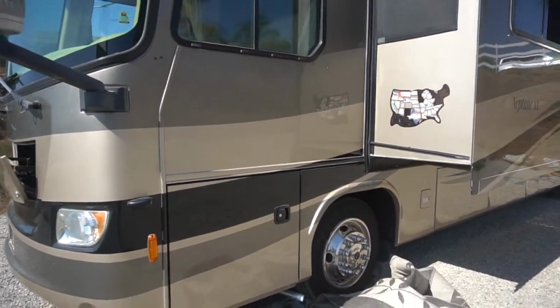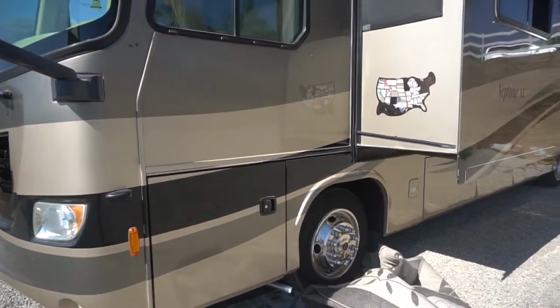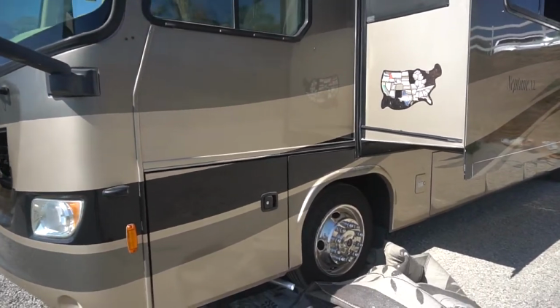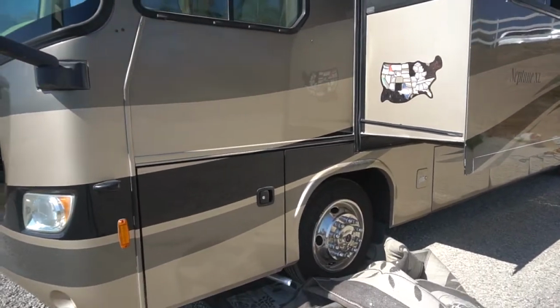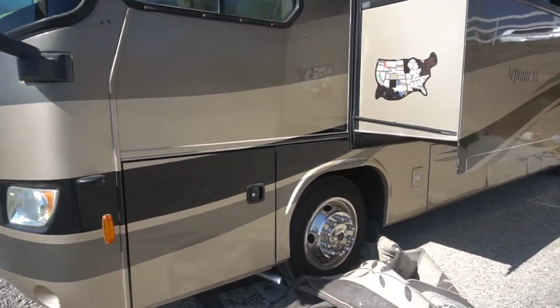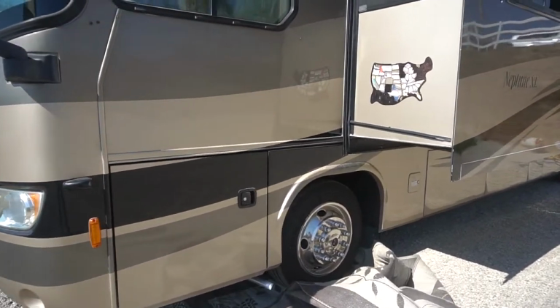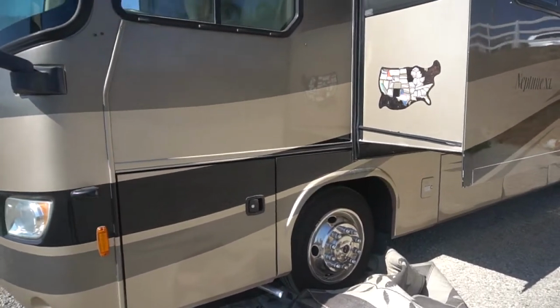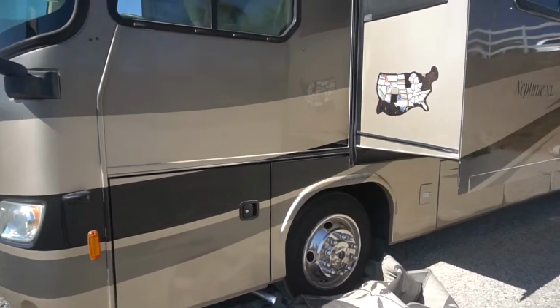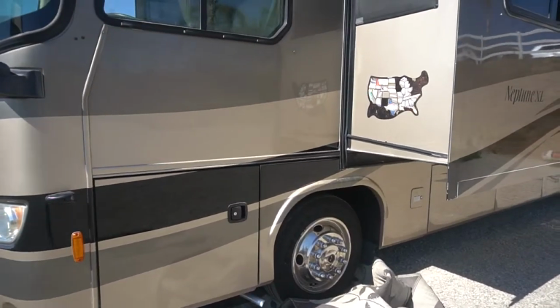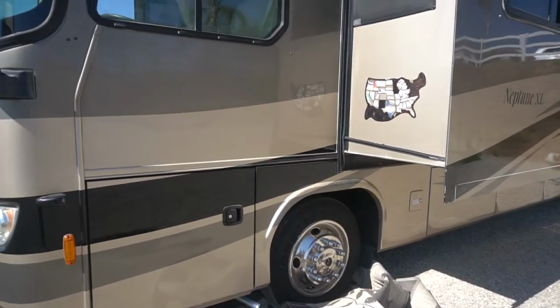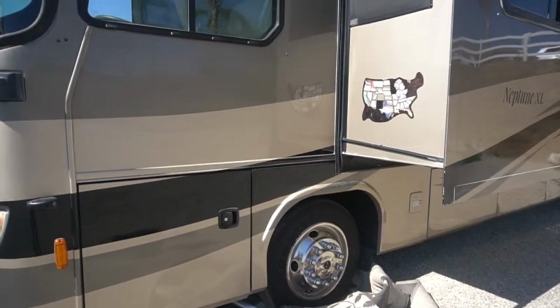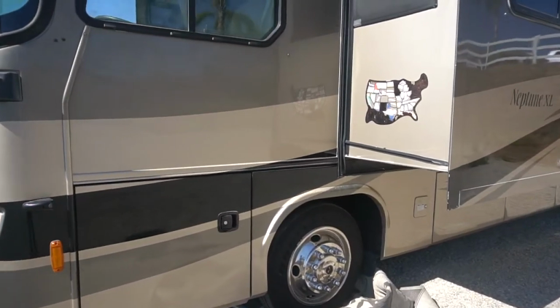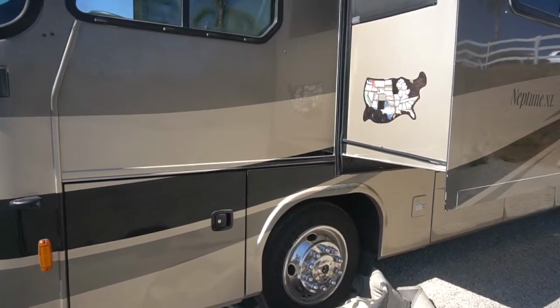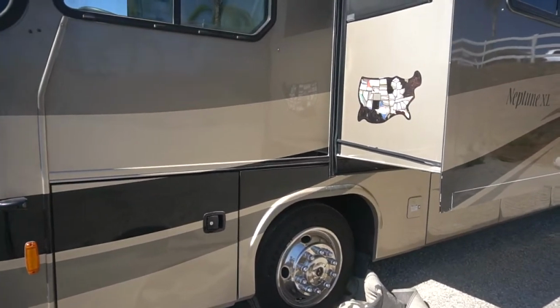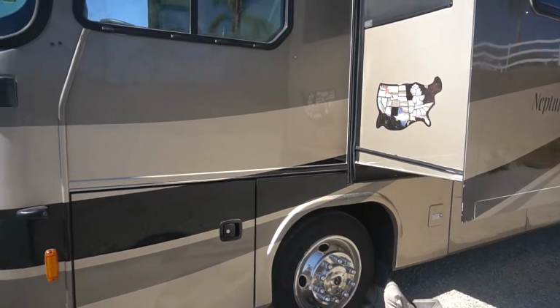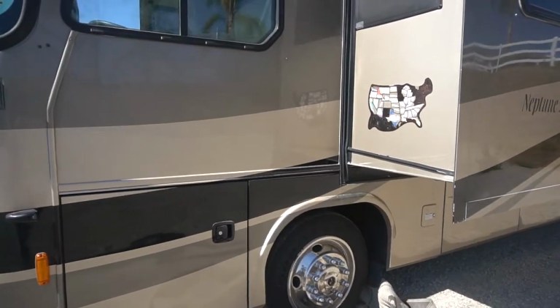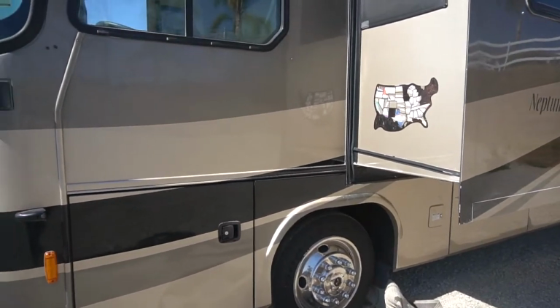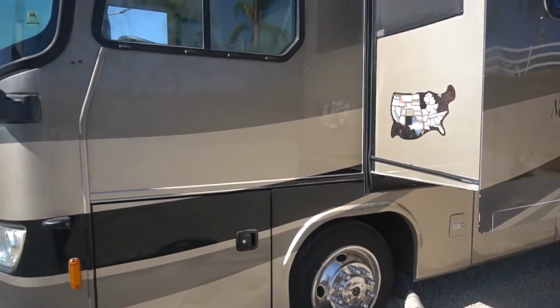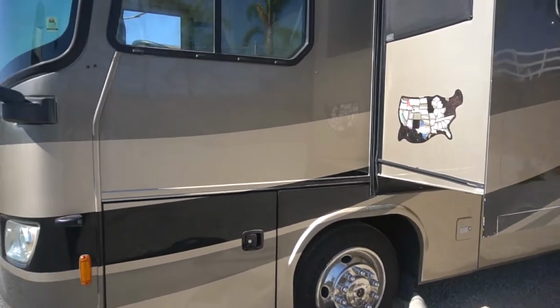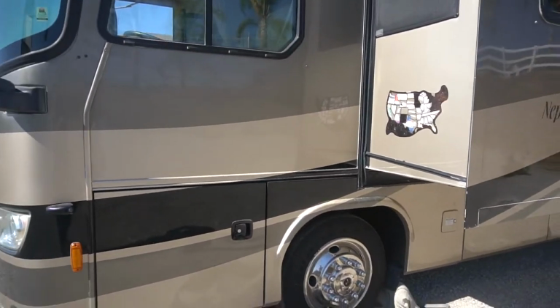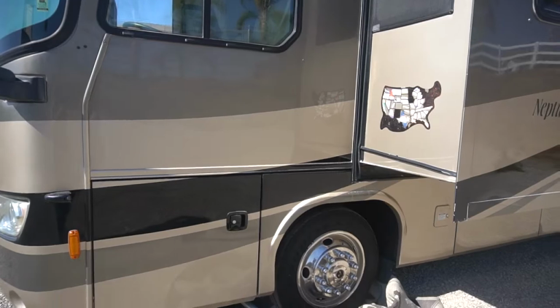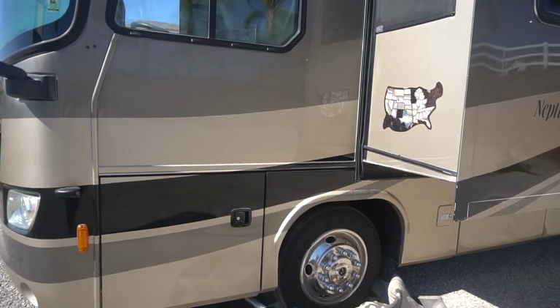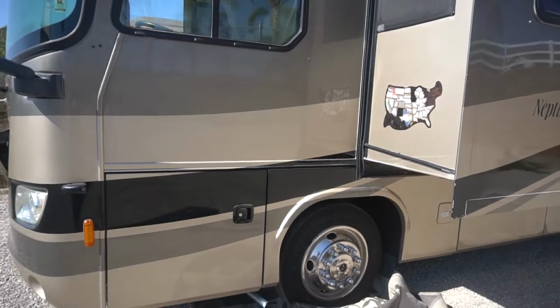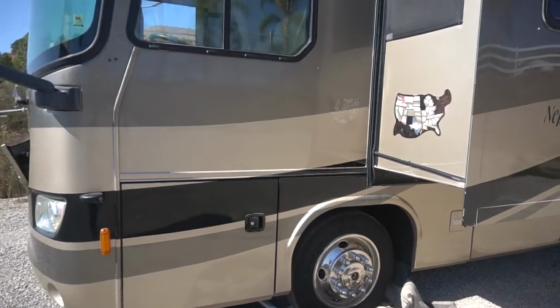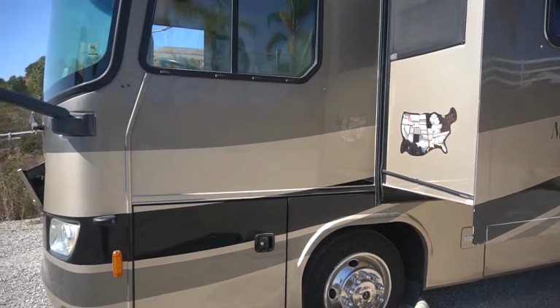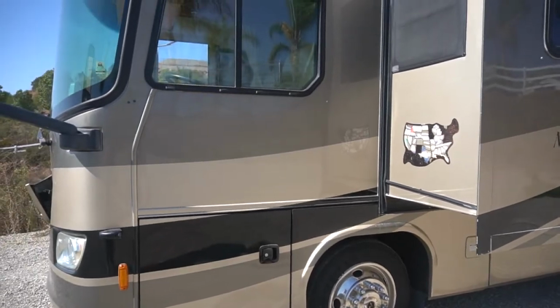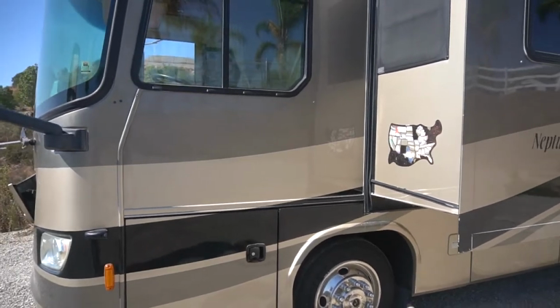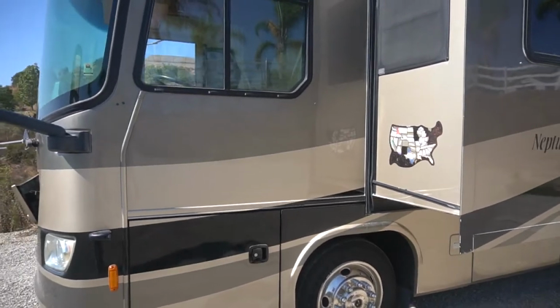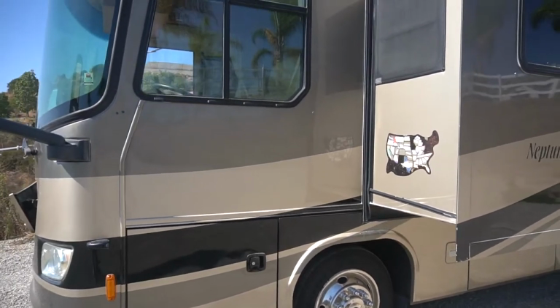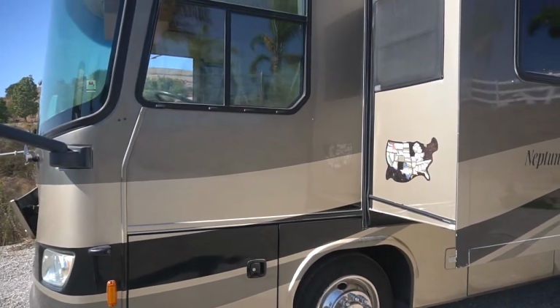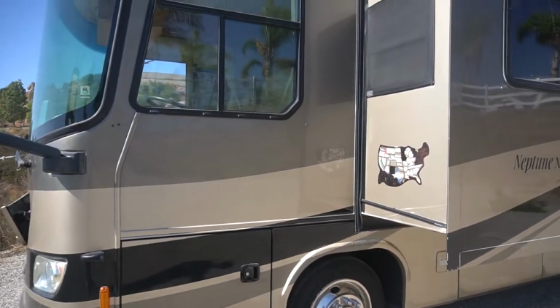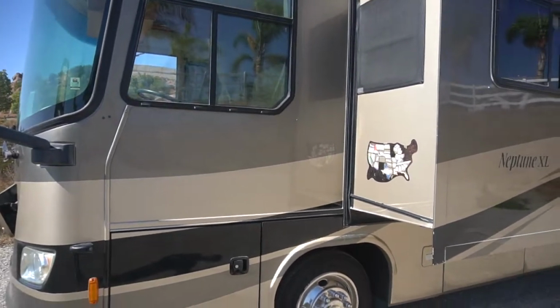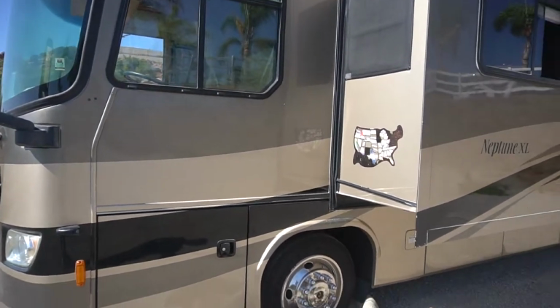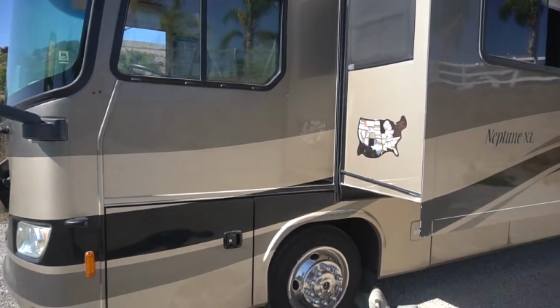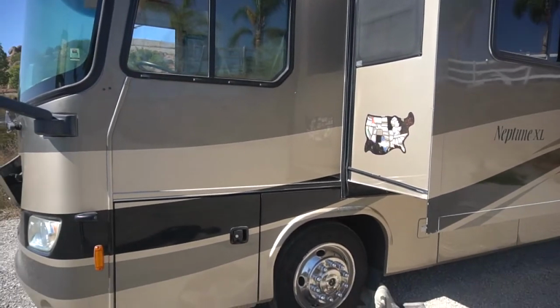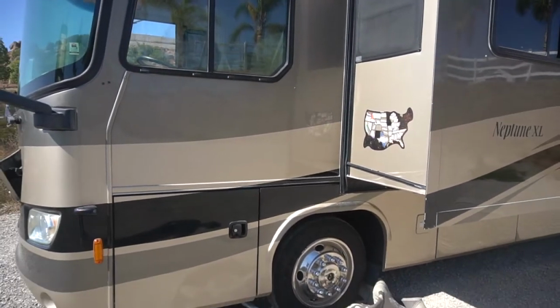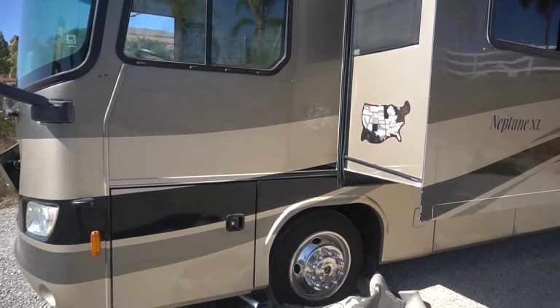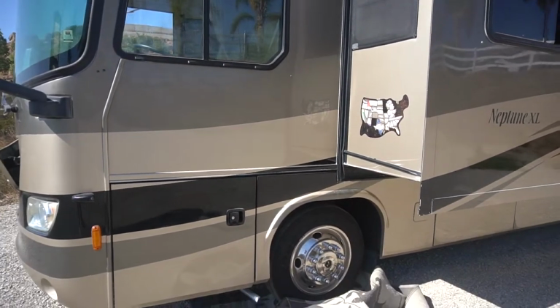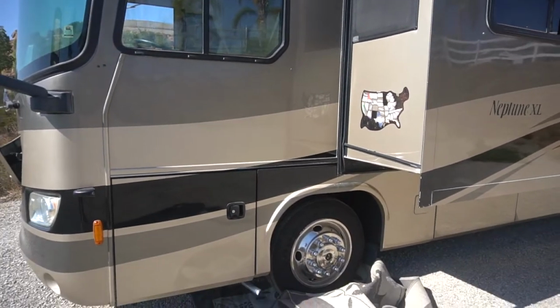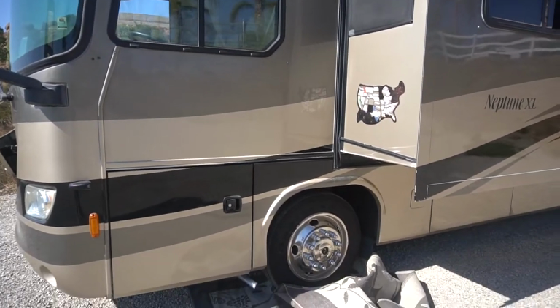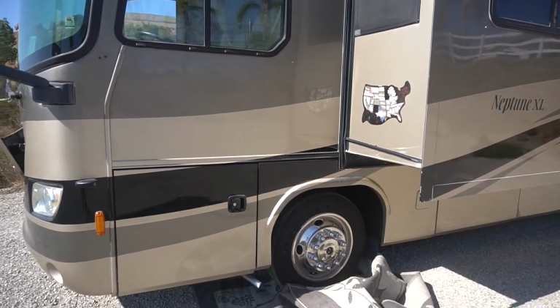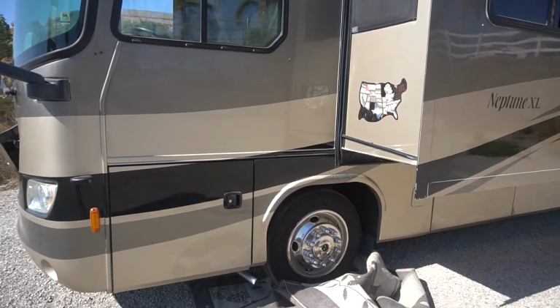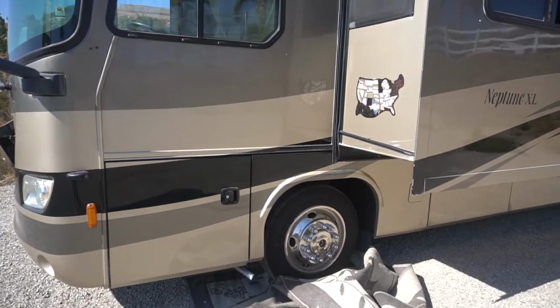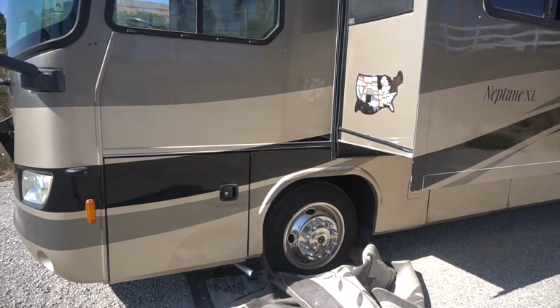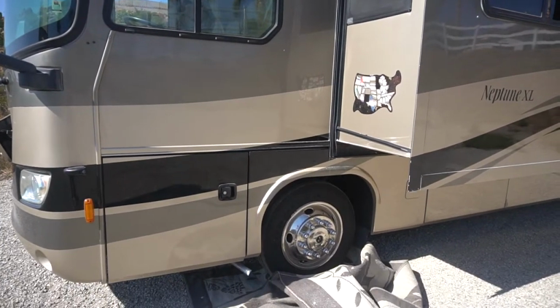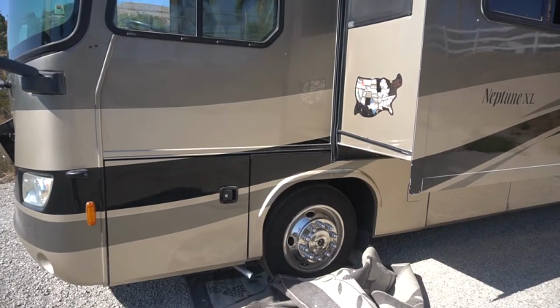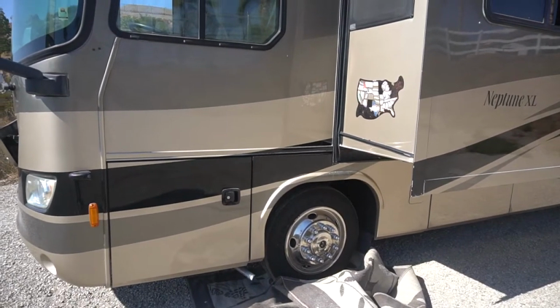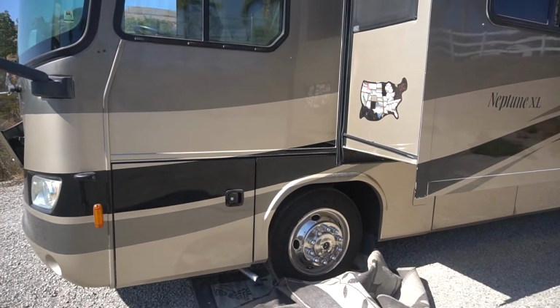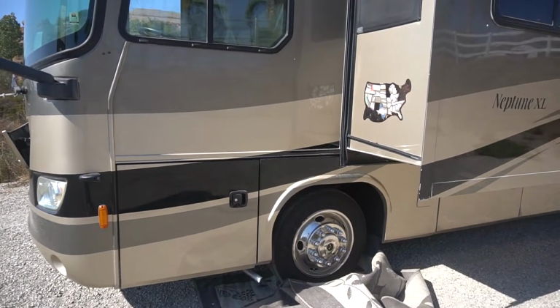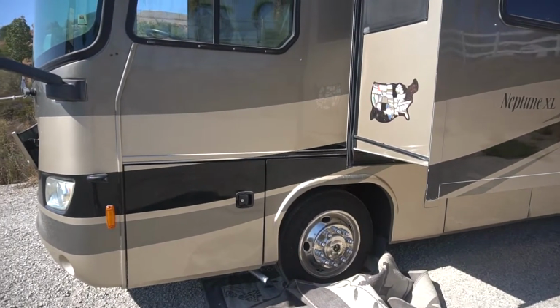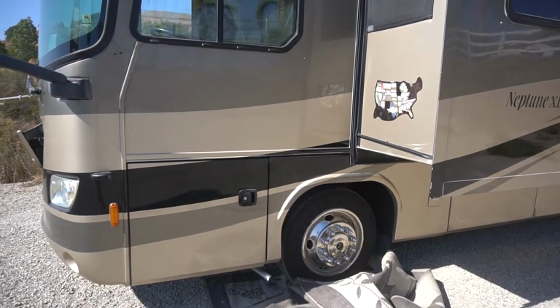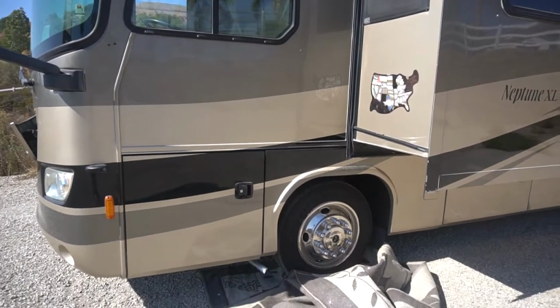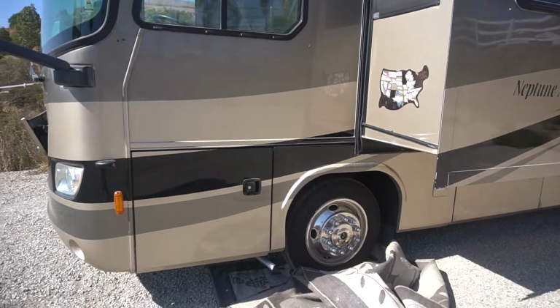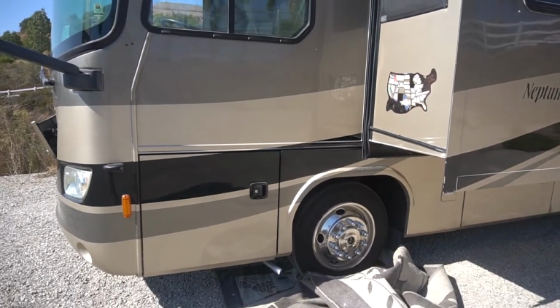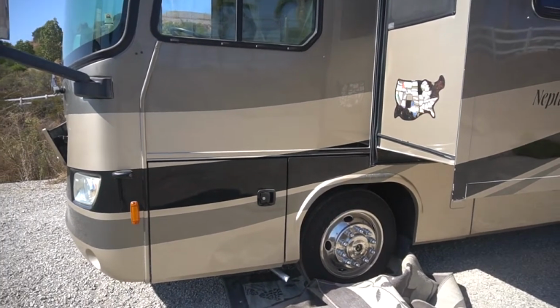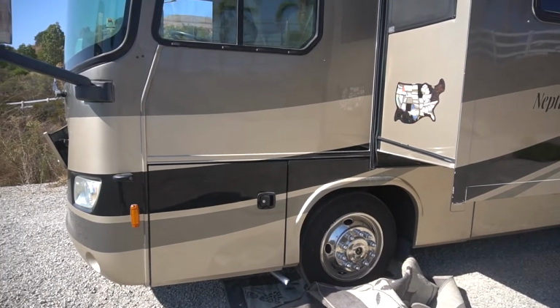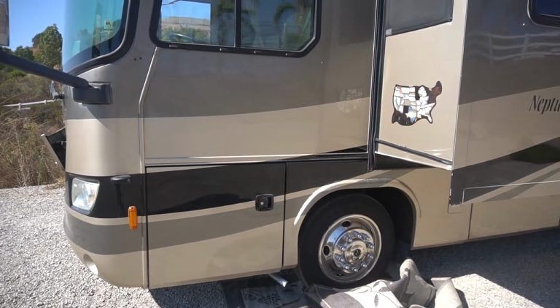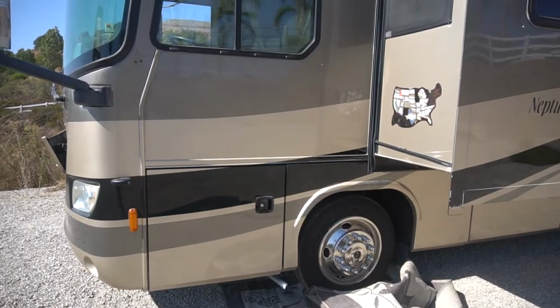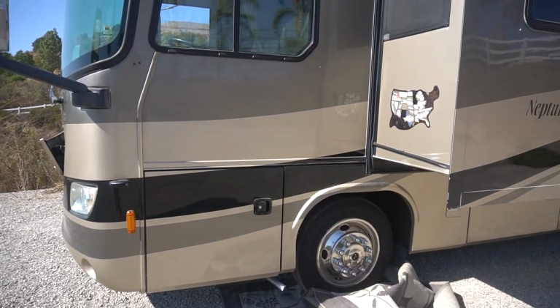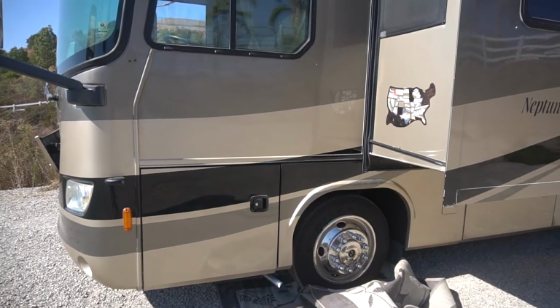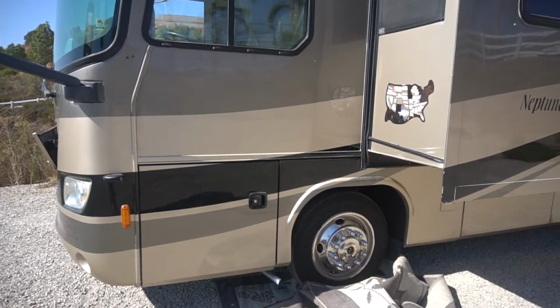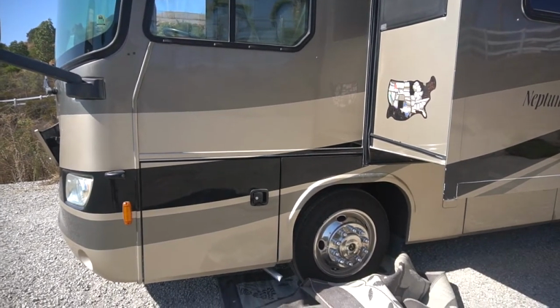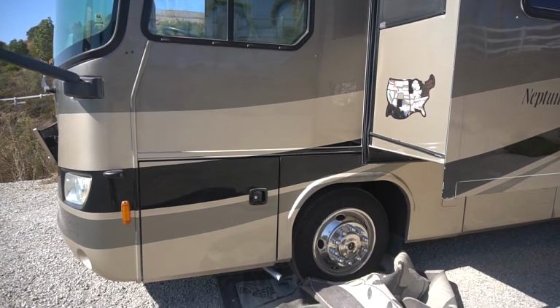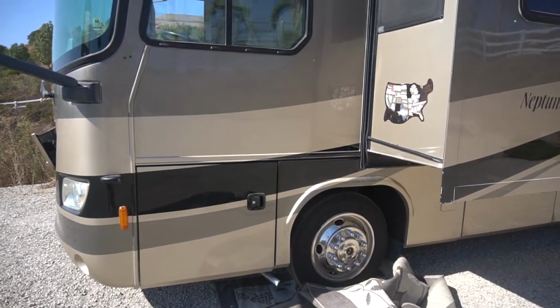We are gonna put six brand new tires on it. They are showing dry rot on them, so we are gonna change all the tires all the way around.